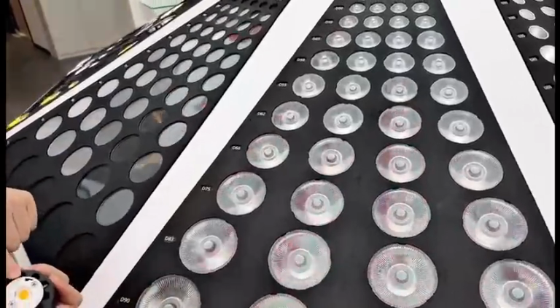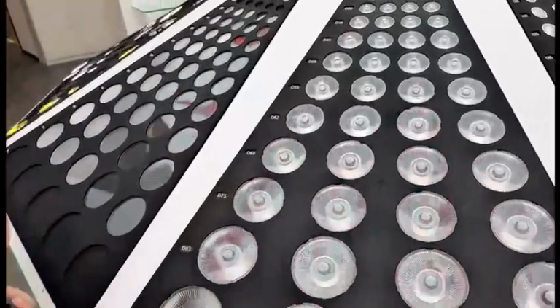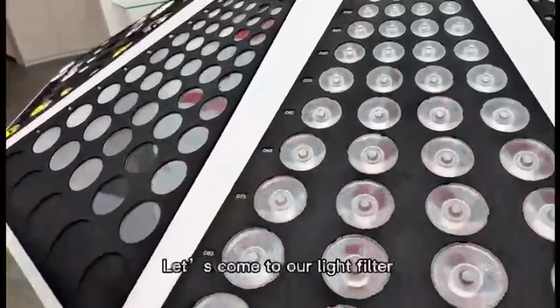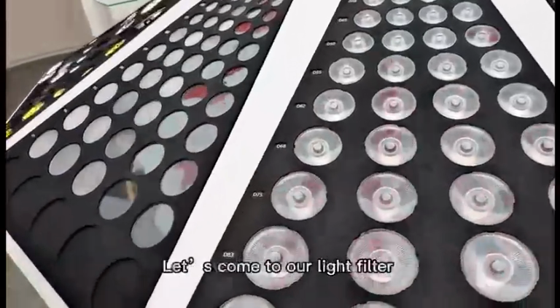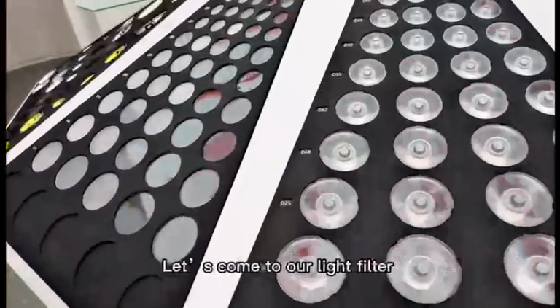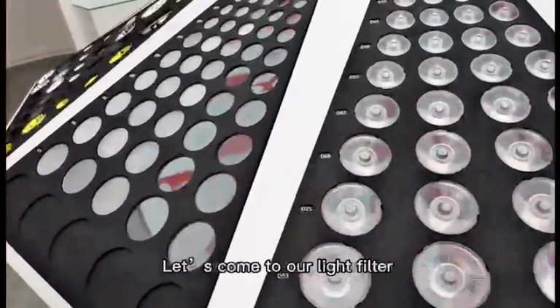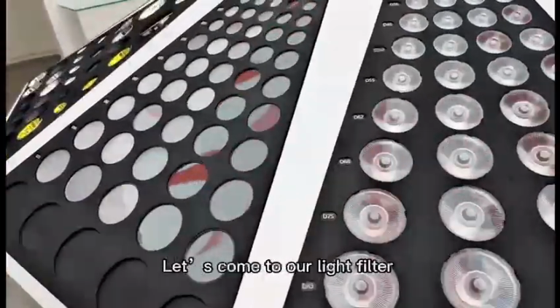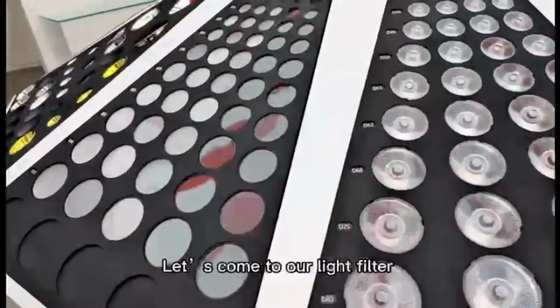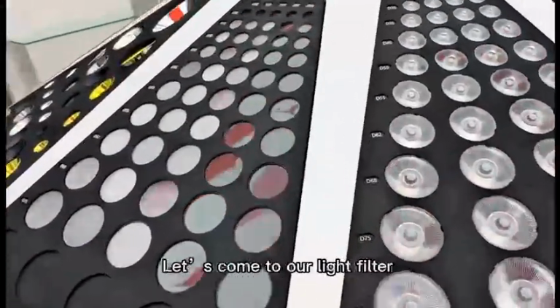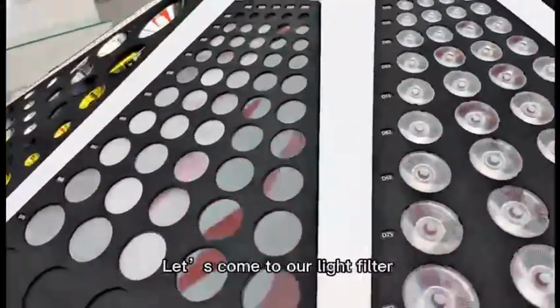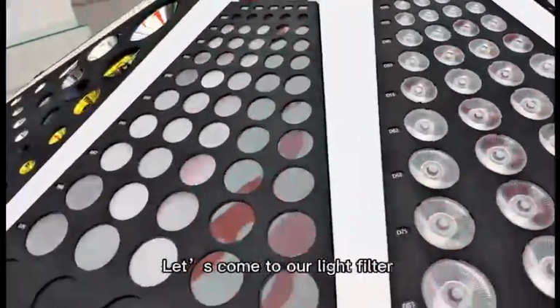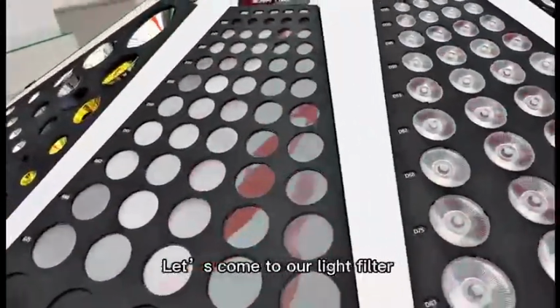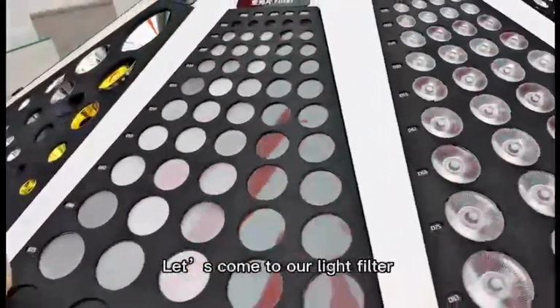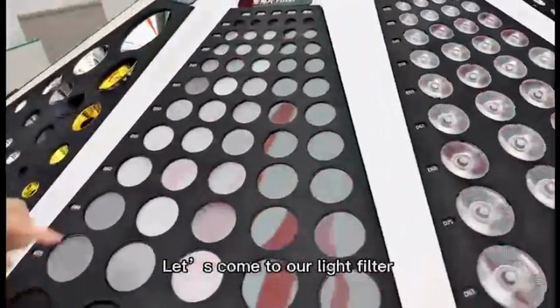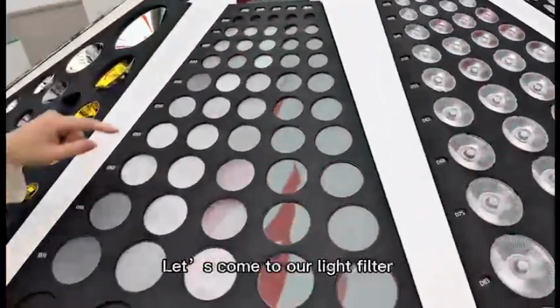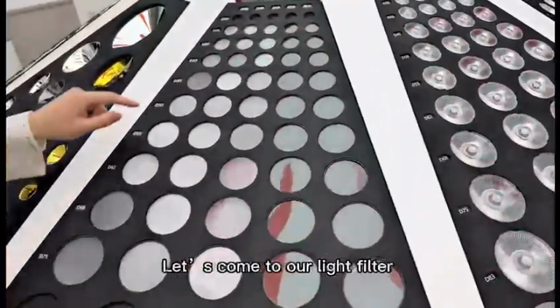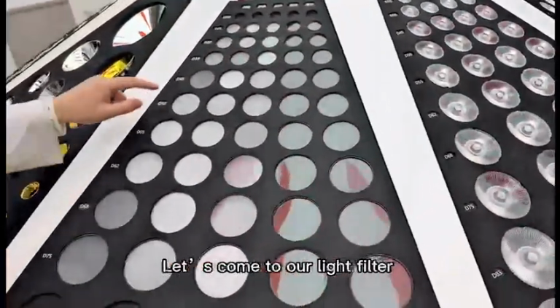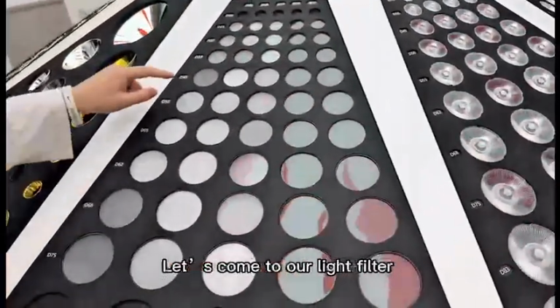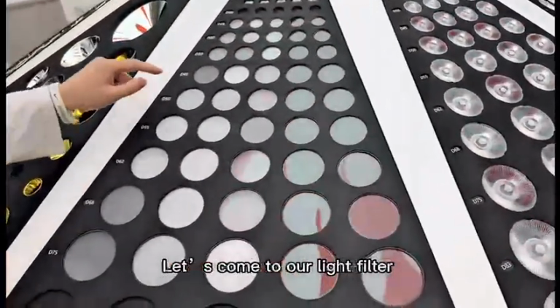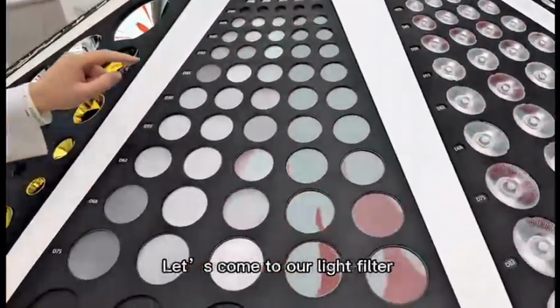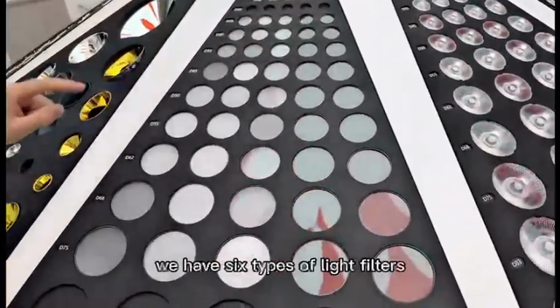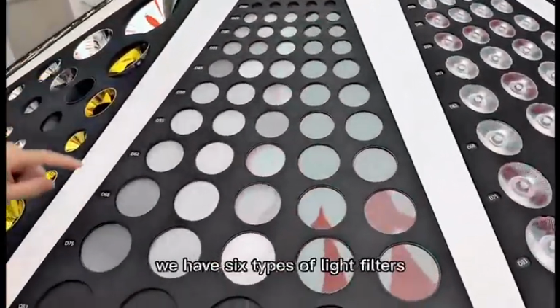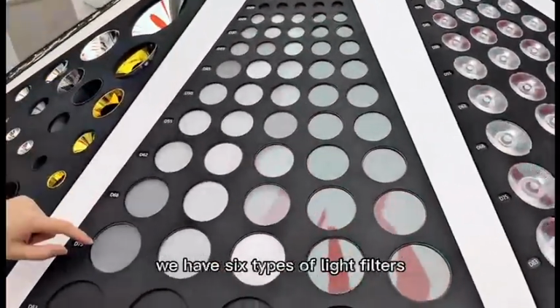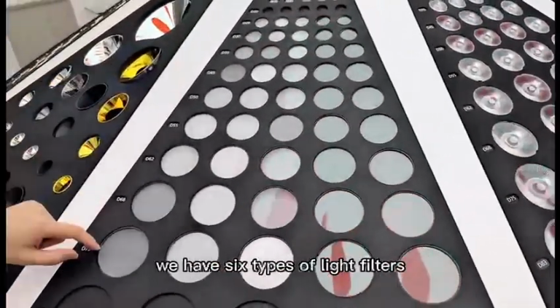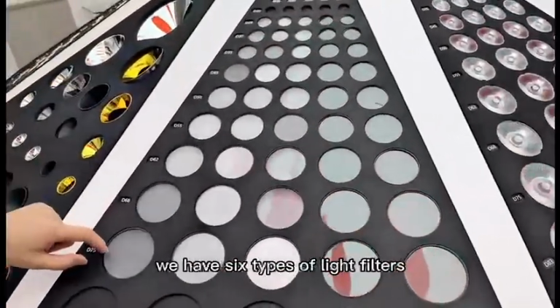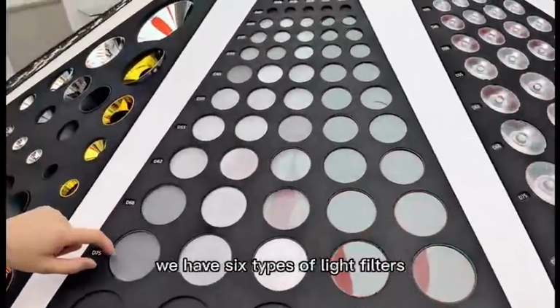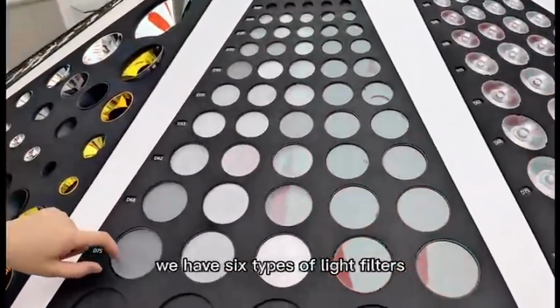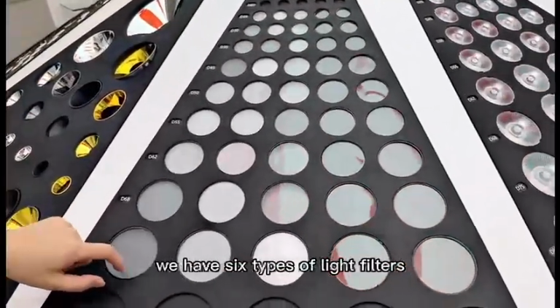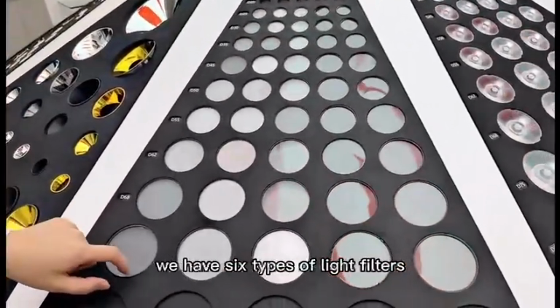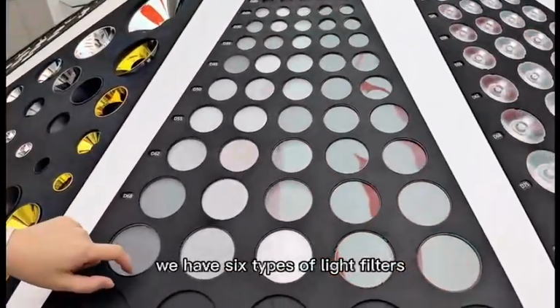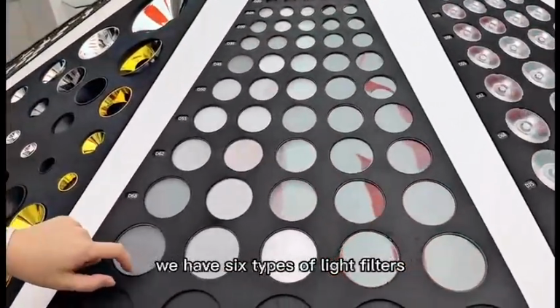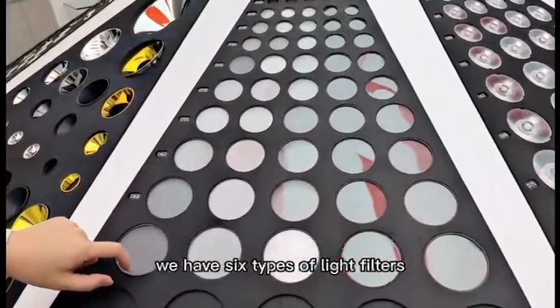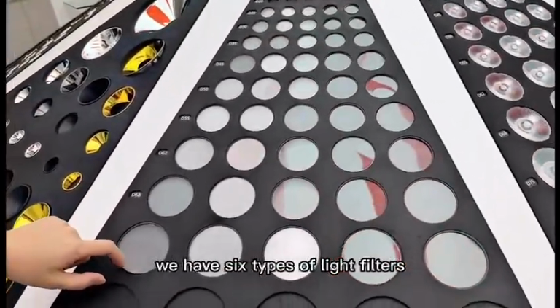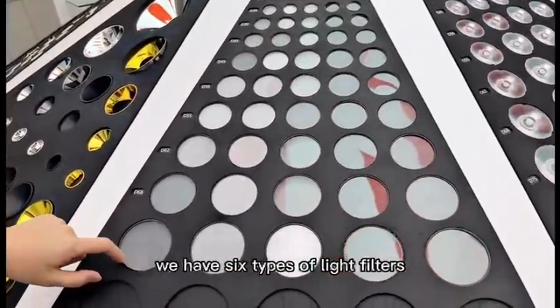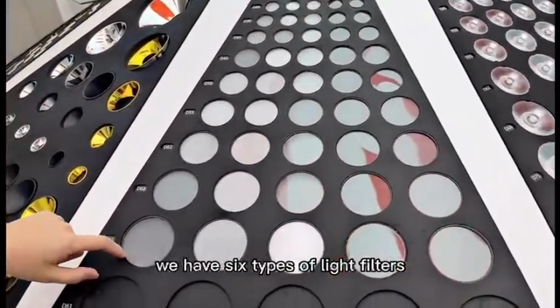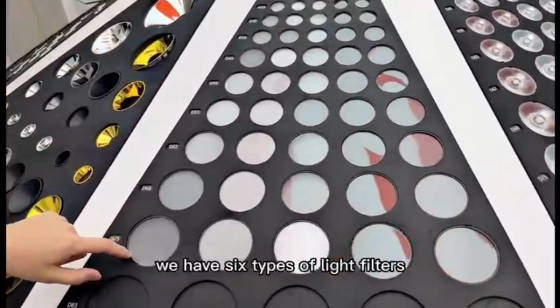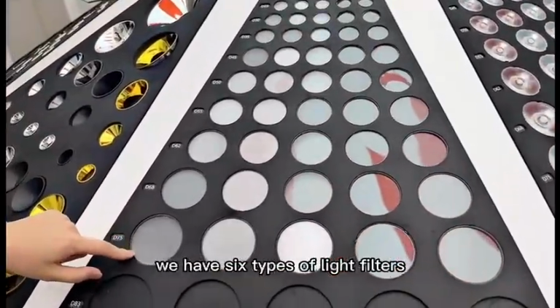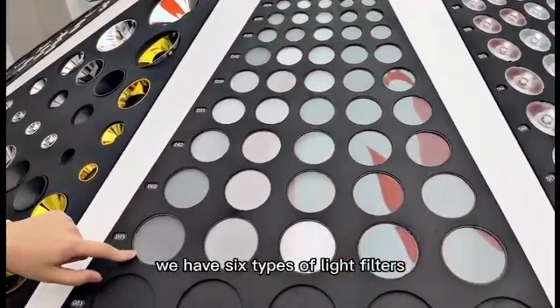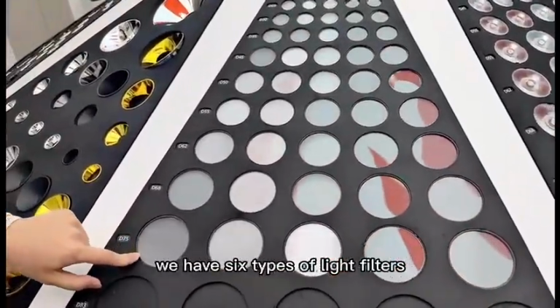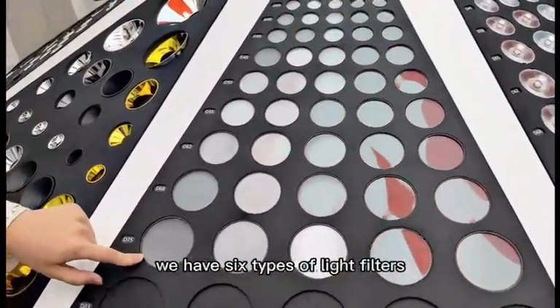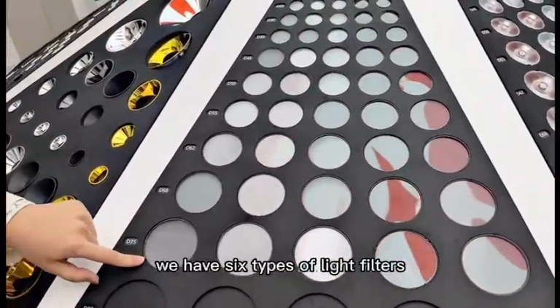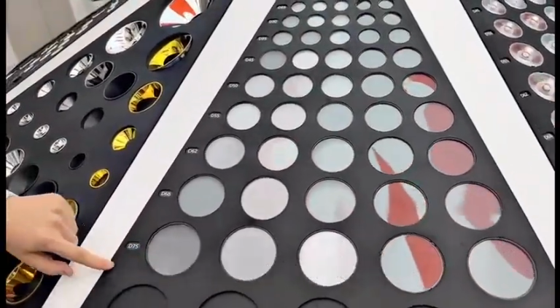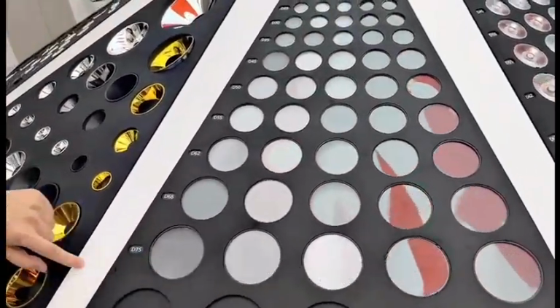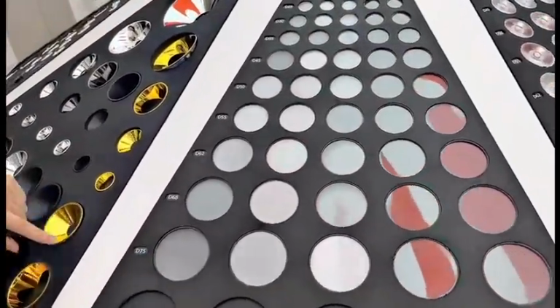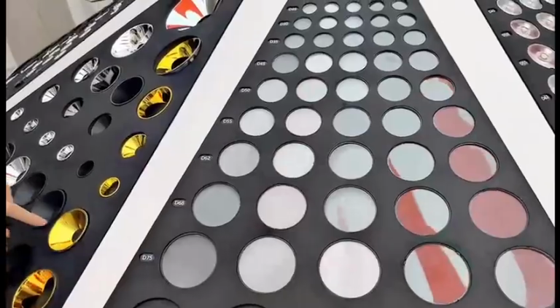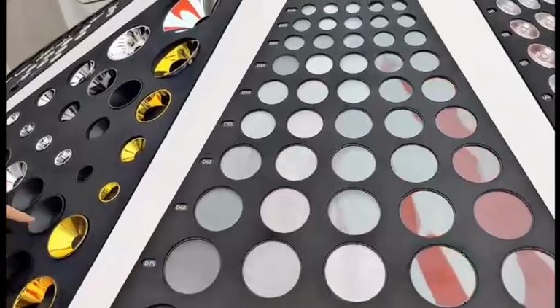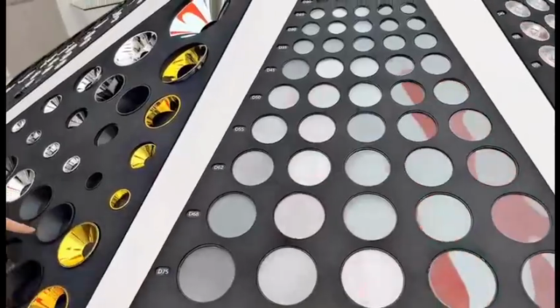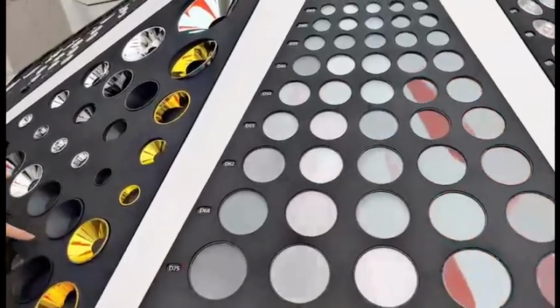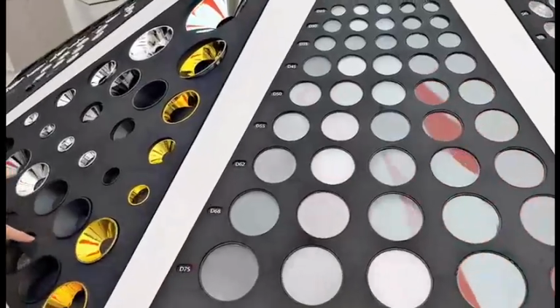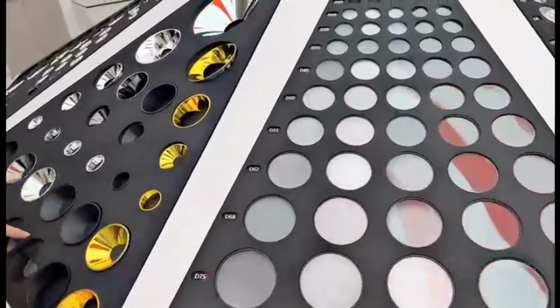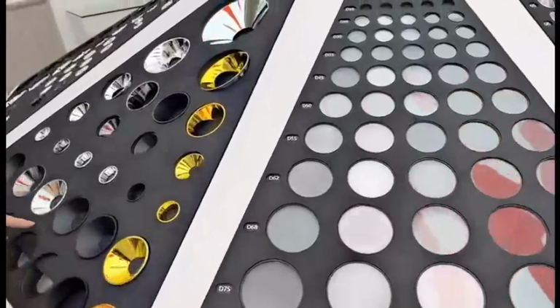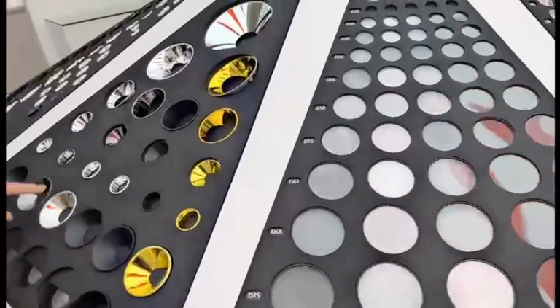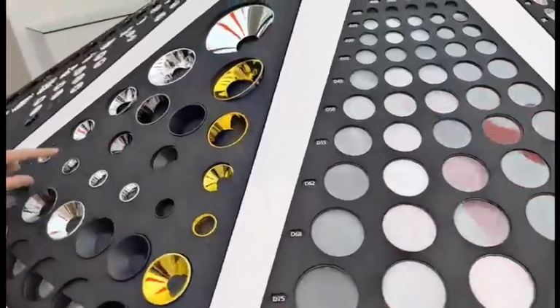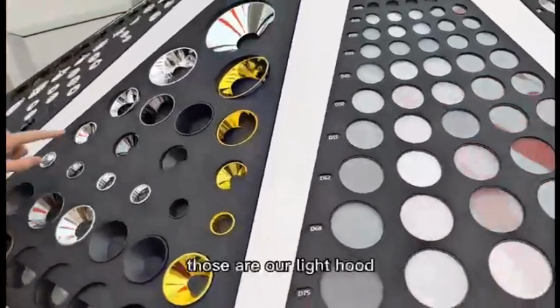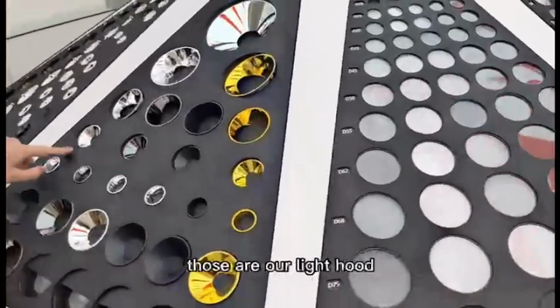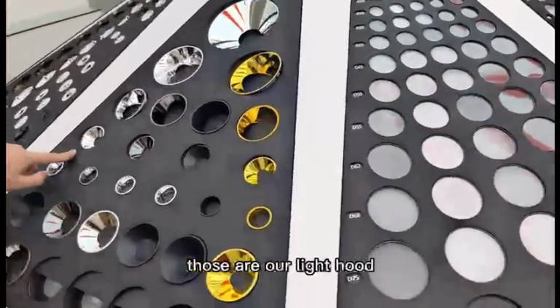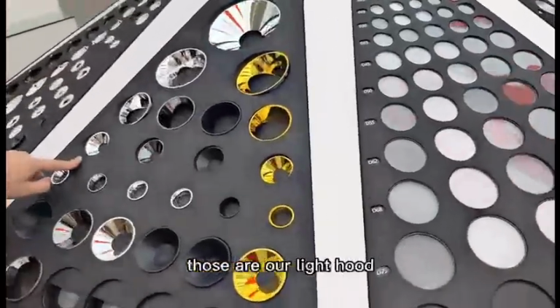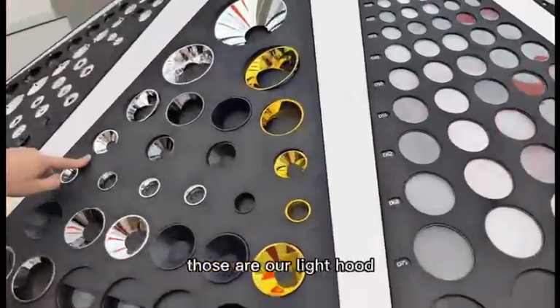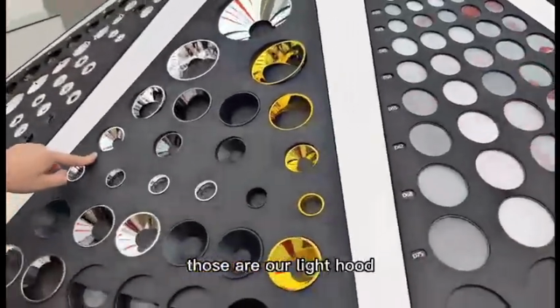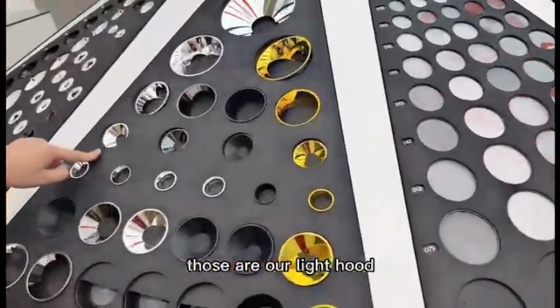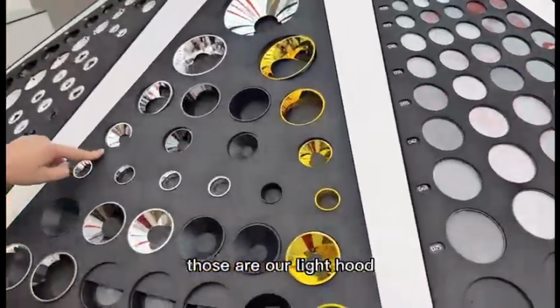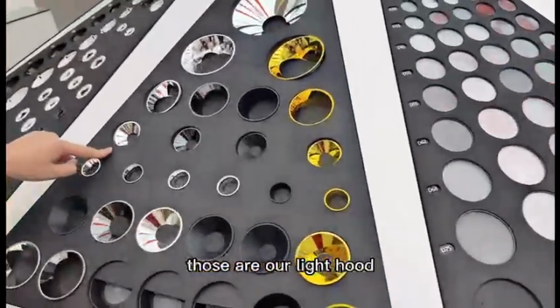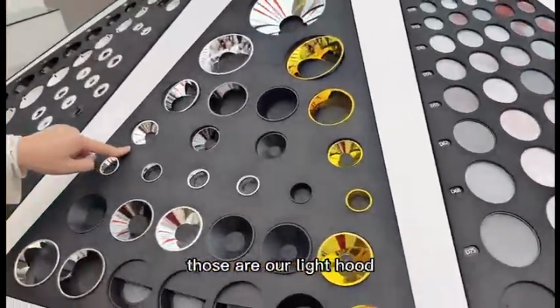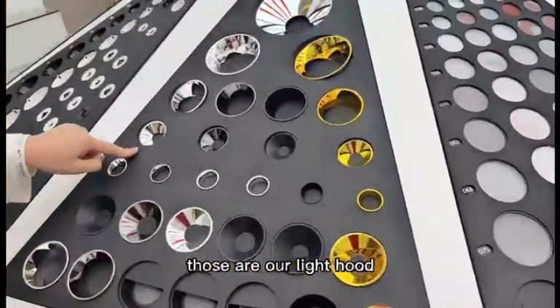Next, come to our light filters. We have six sizes of light filter. And those are our light hoods.